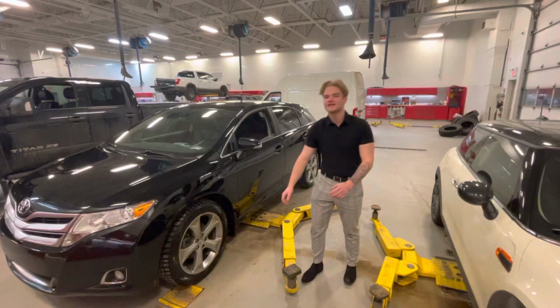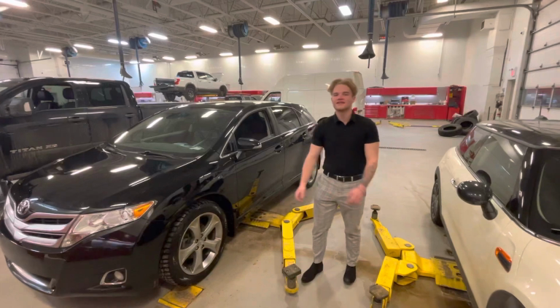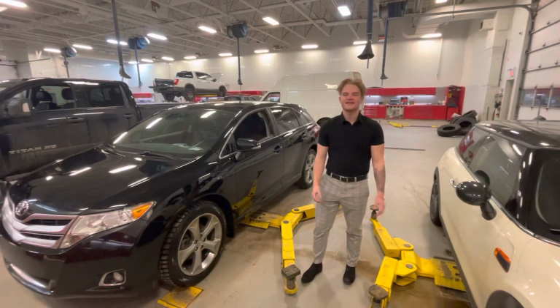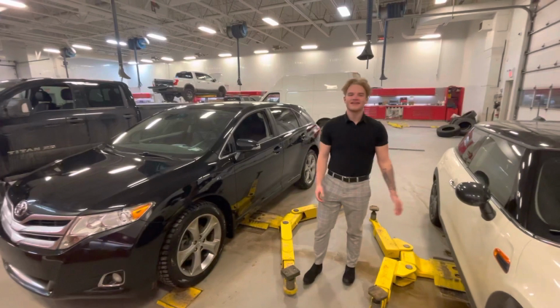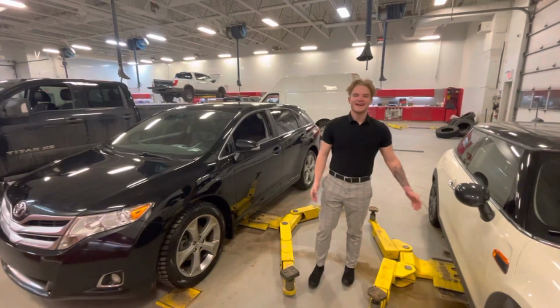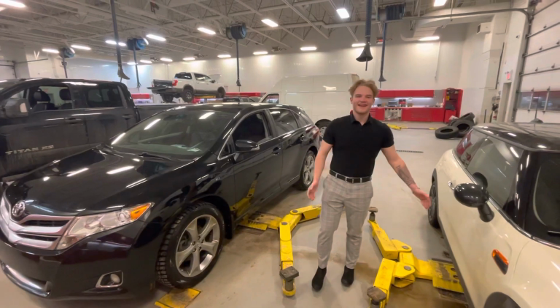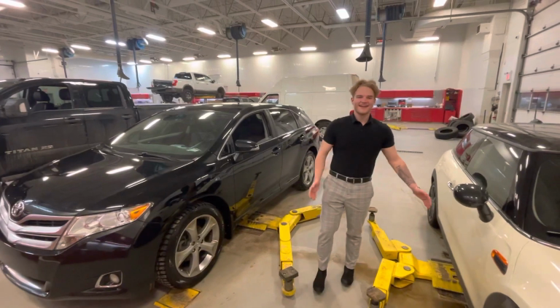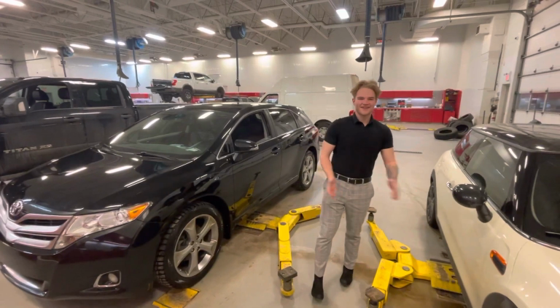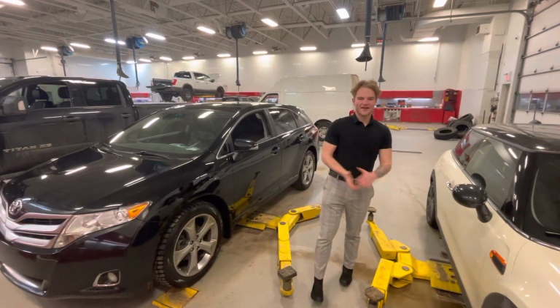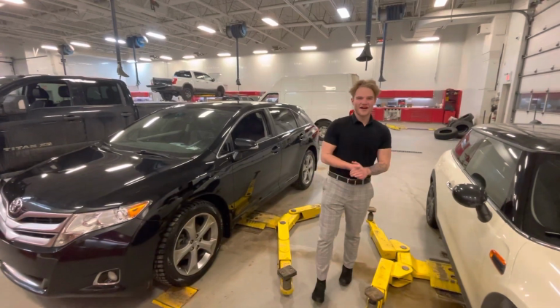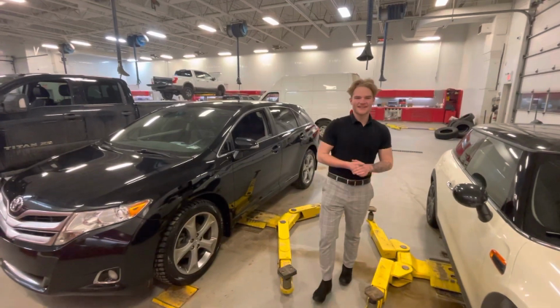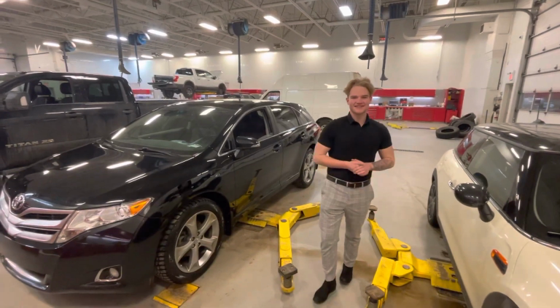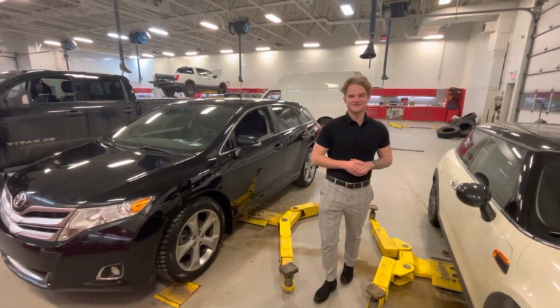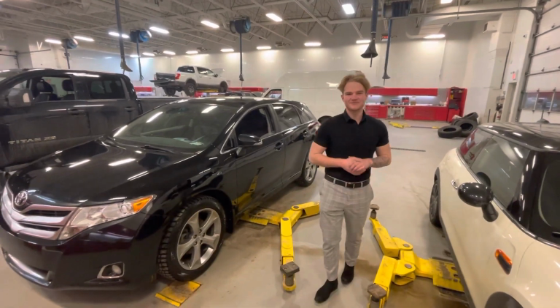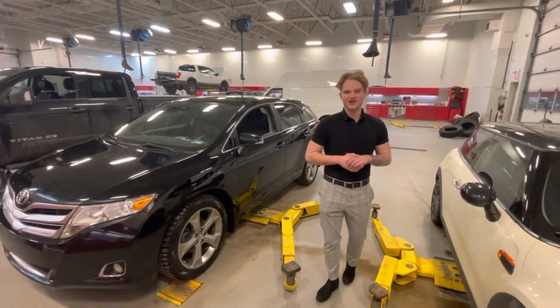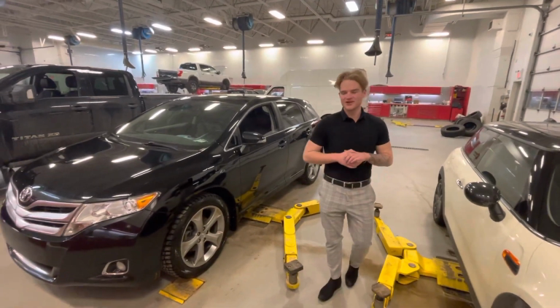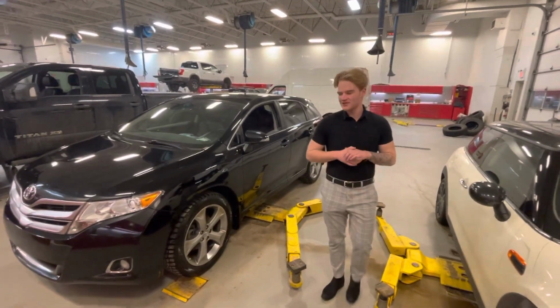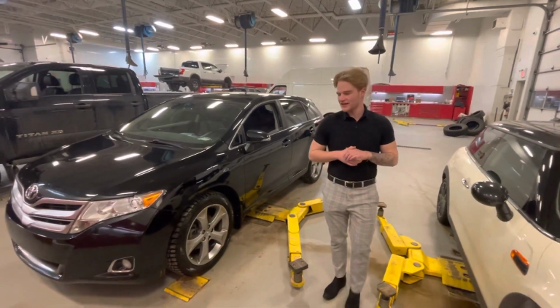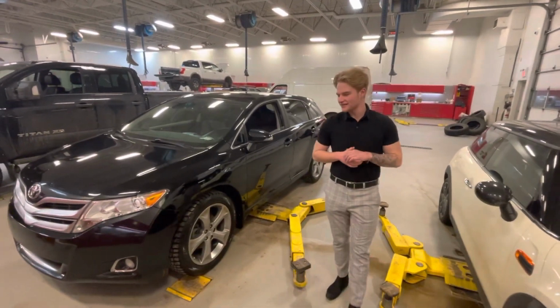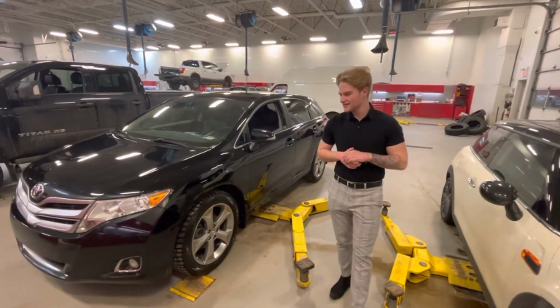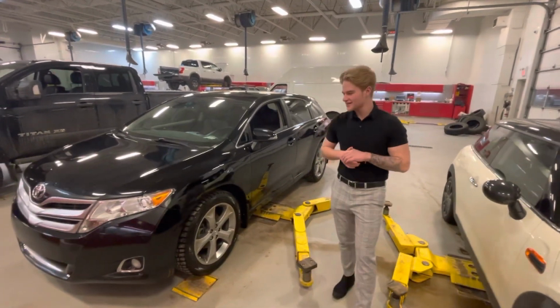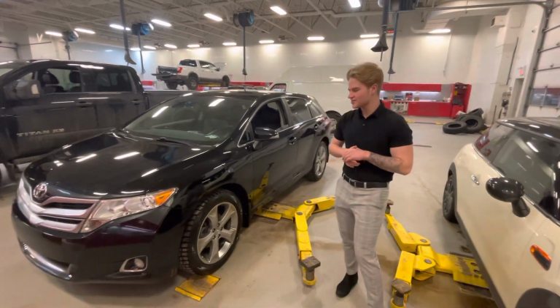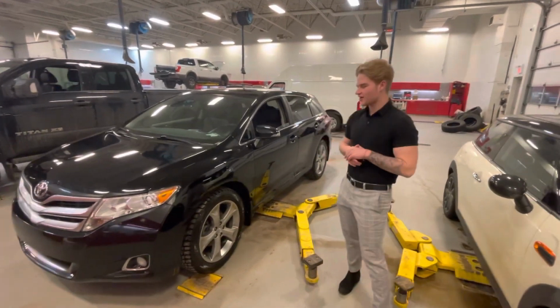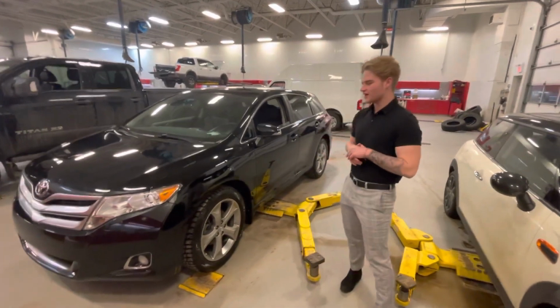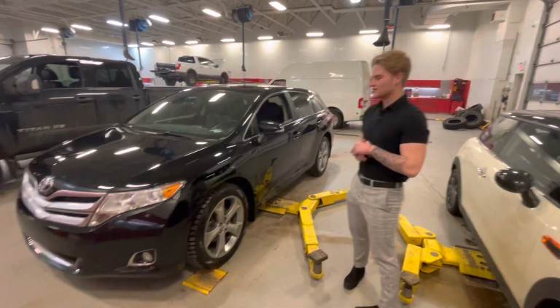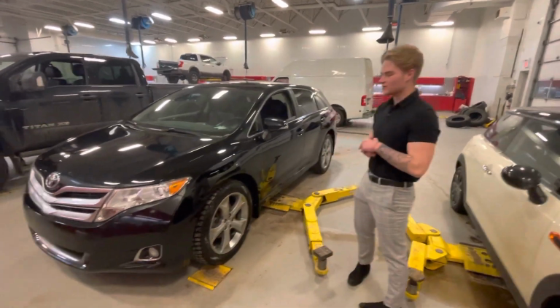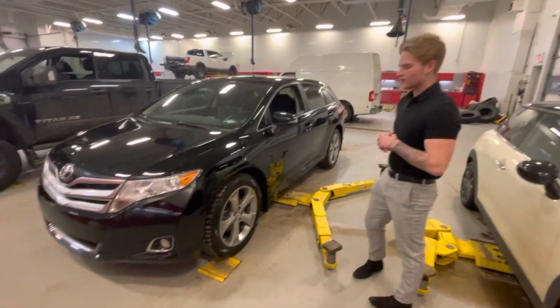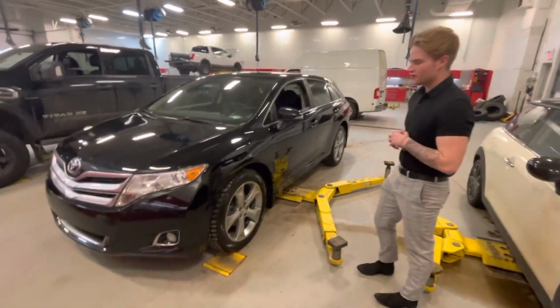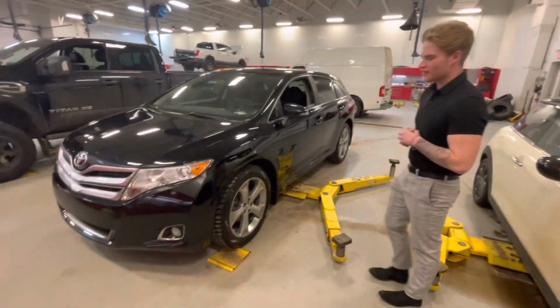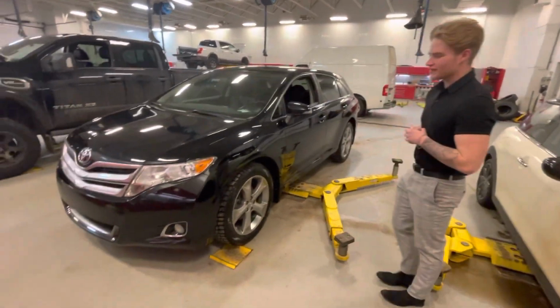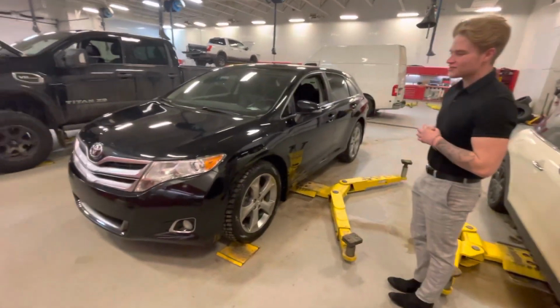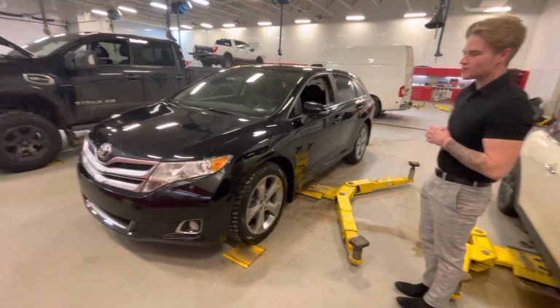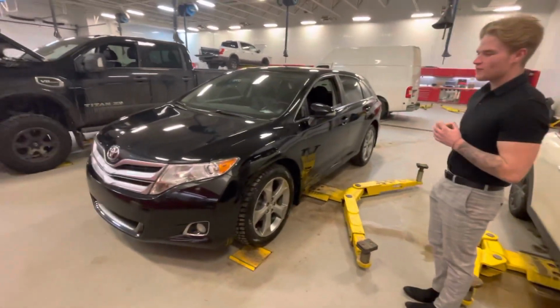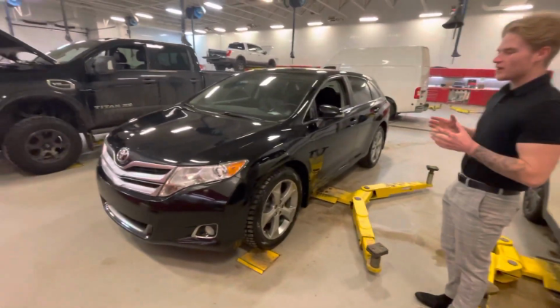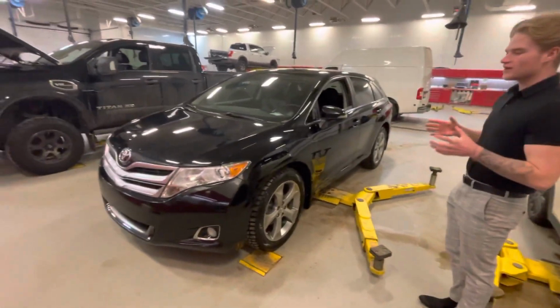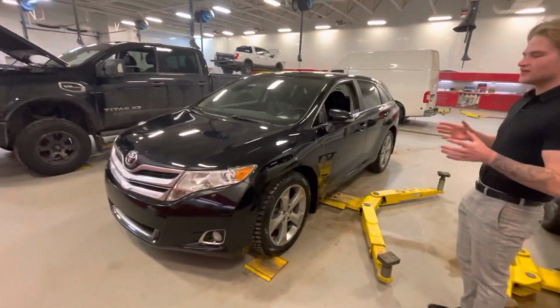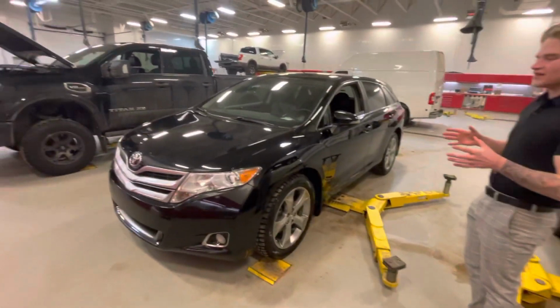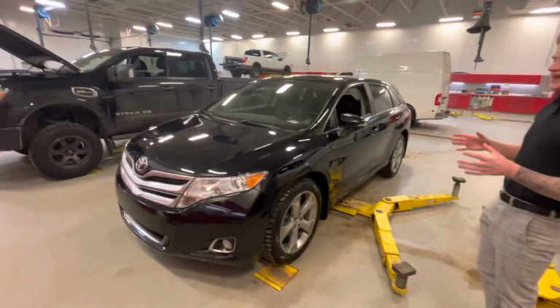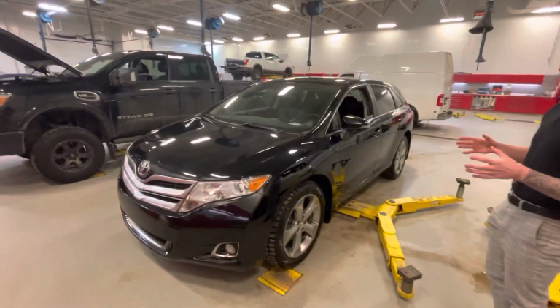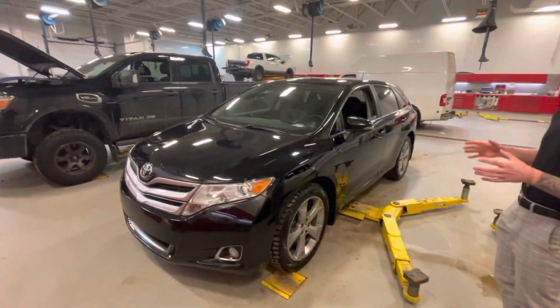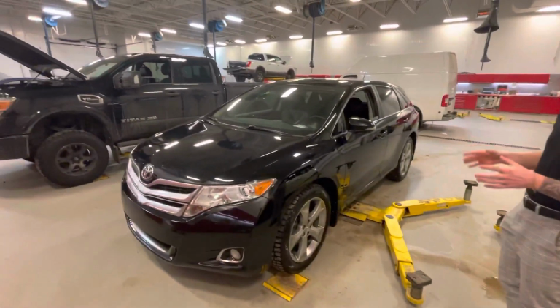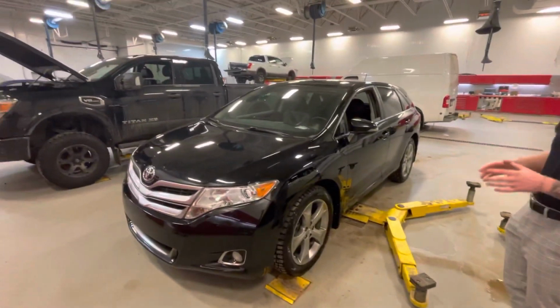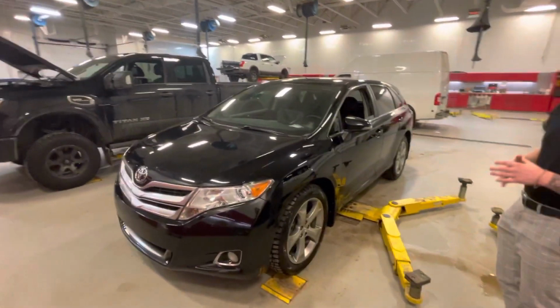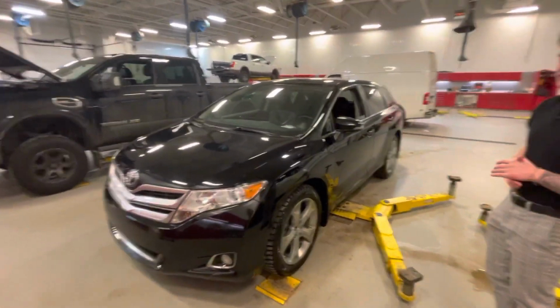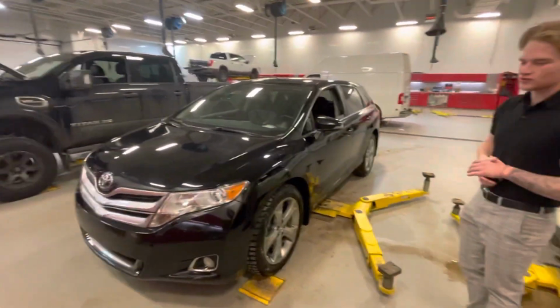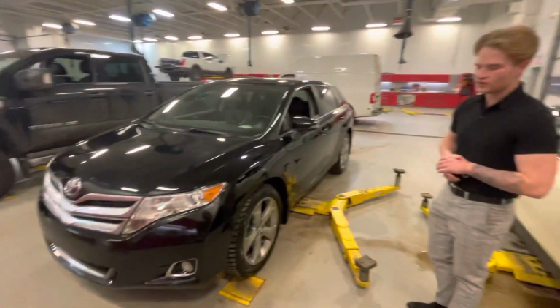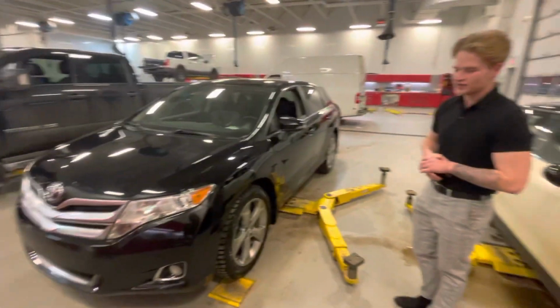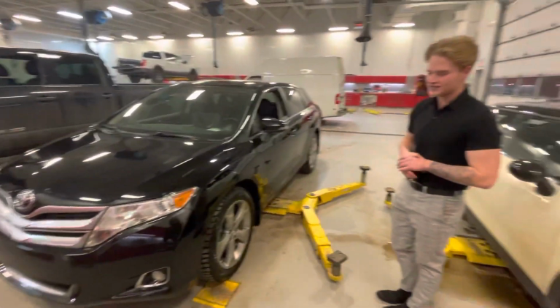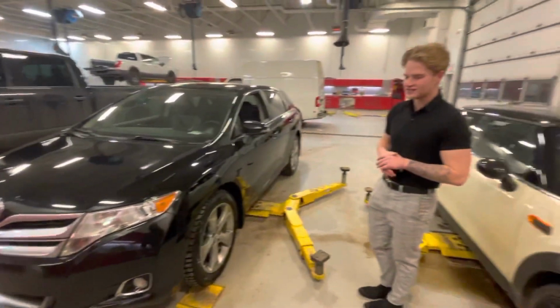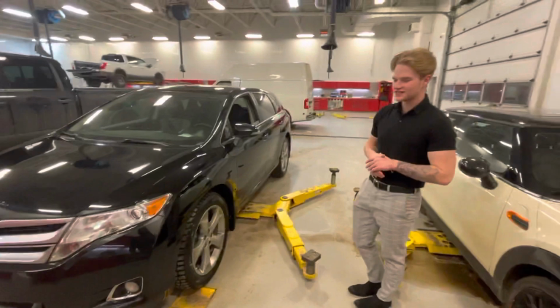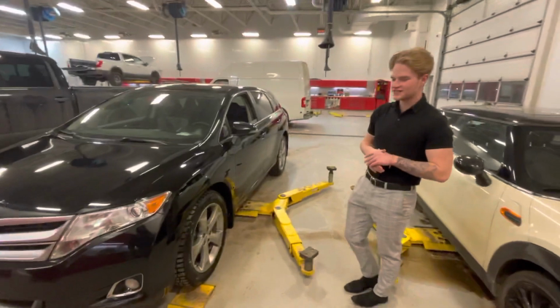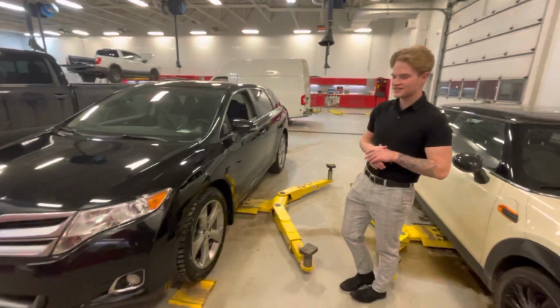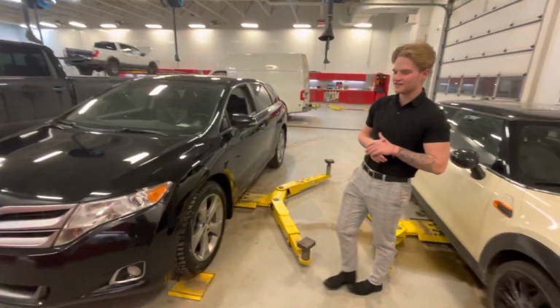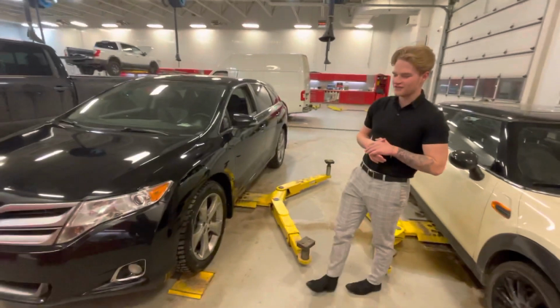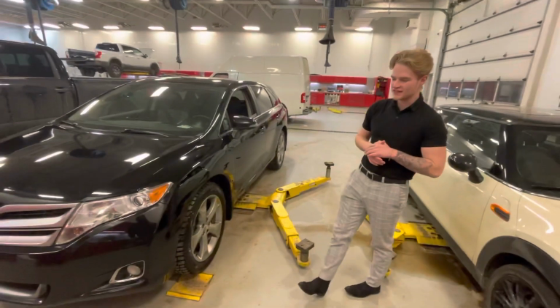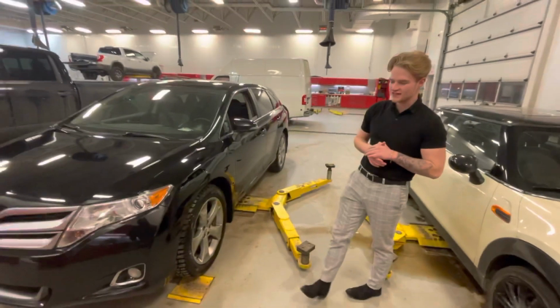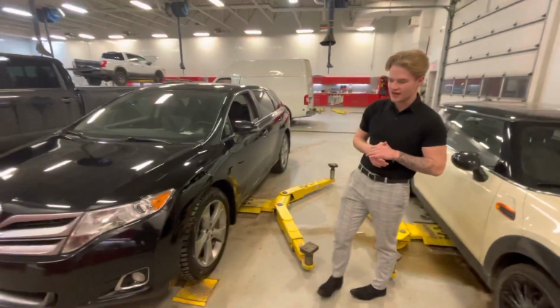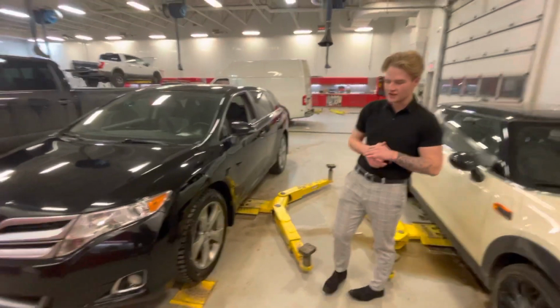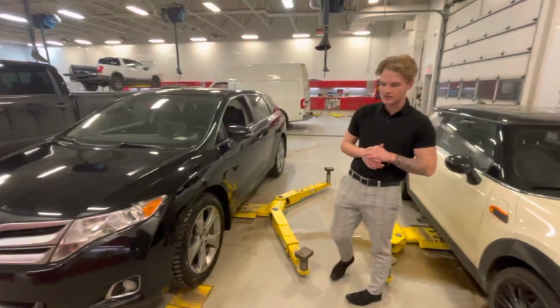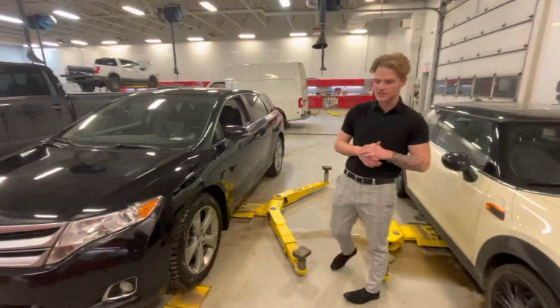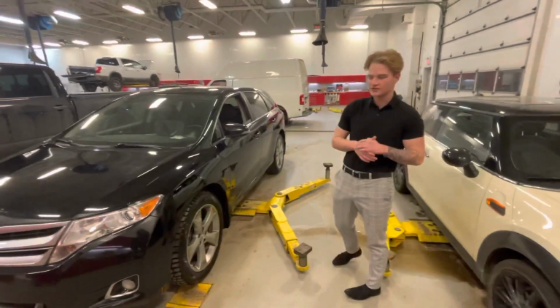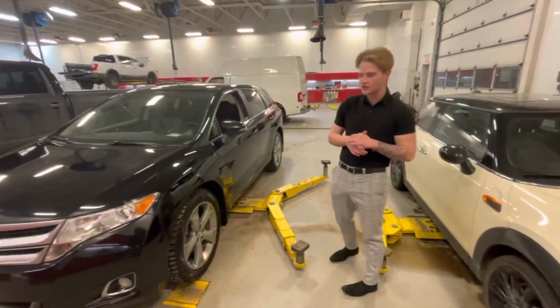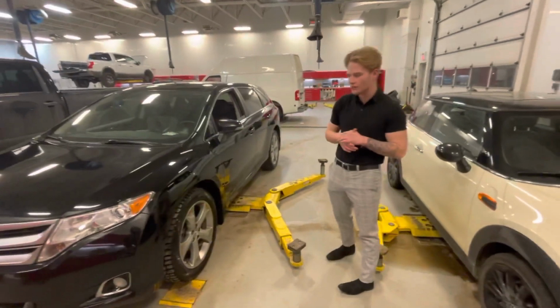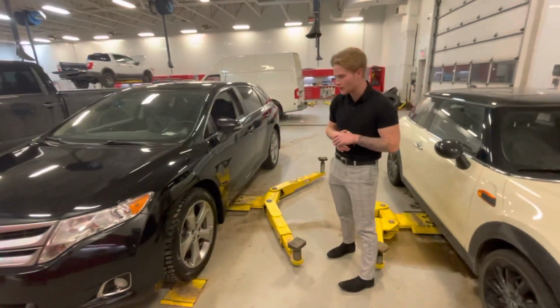Hey Grant, this is Blair here with L.A. Nissan. I just want to go ahead and get you a better look at this beautiful 2016 Venza I was telling you about.